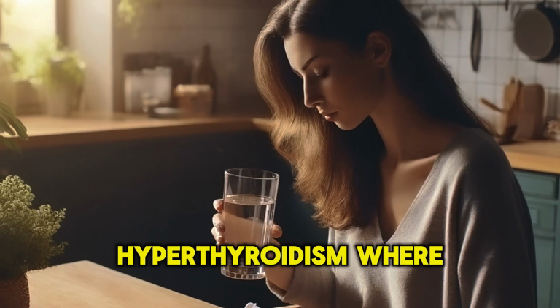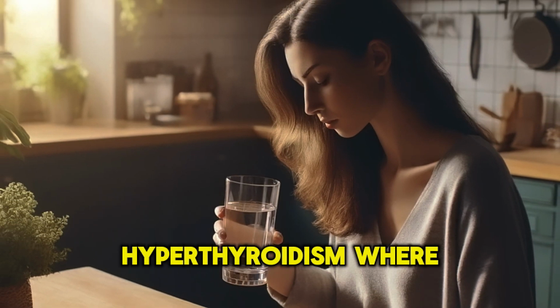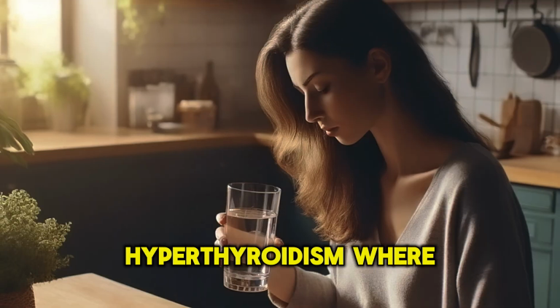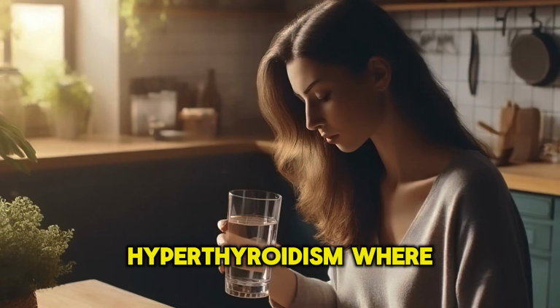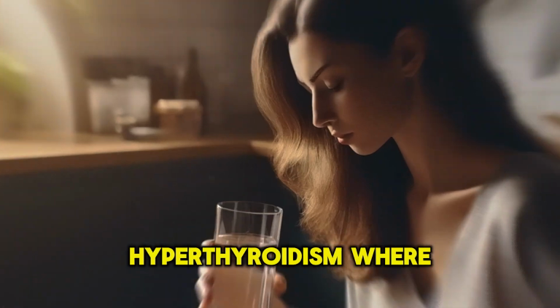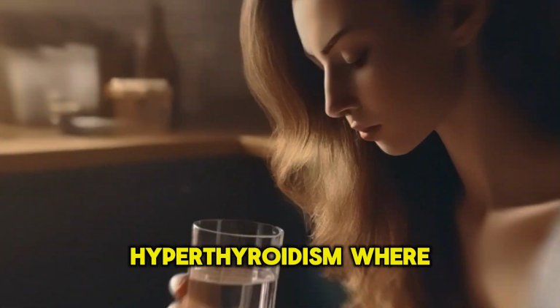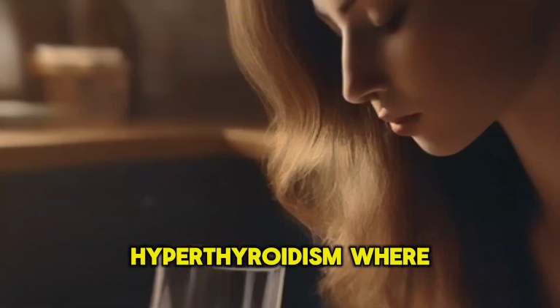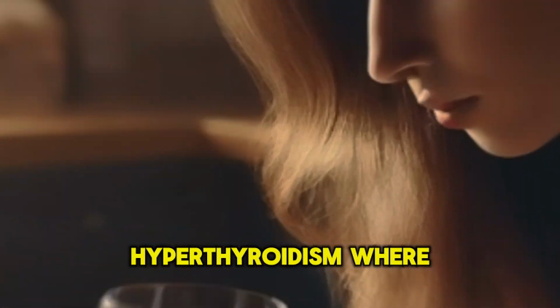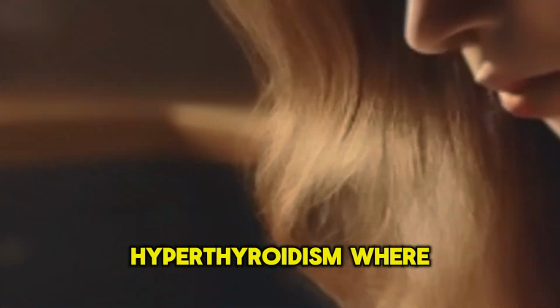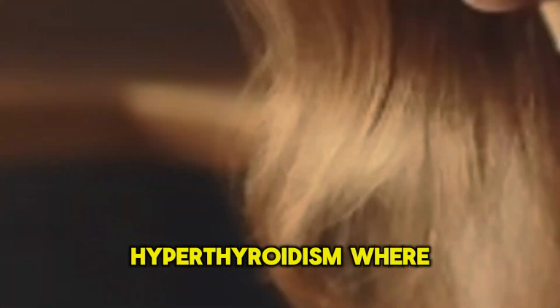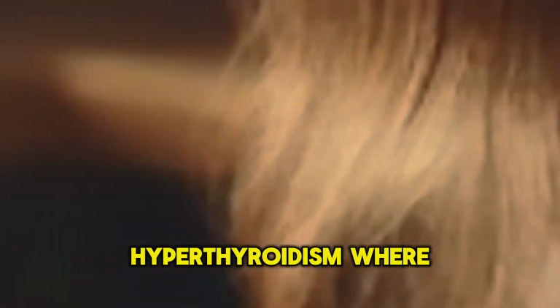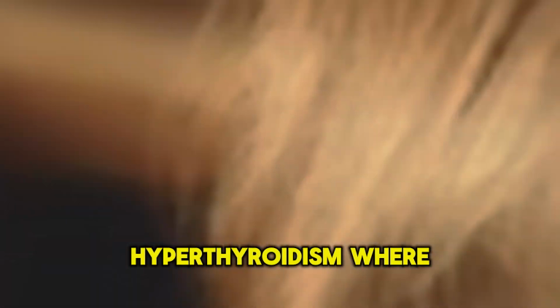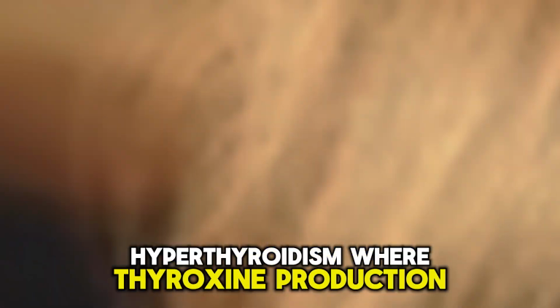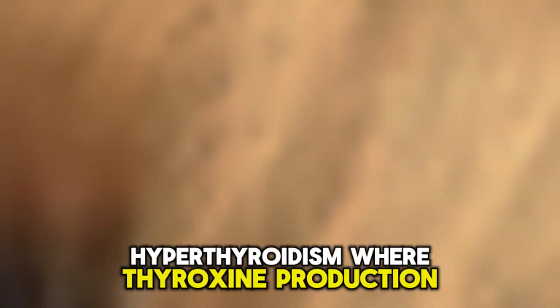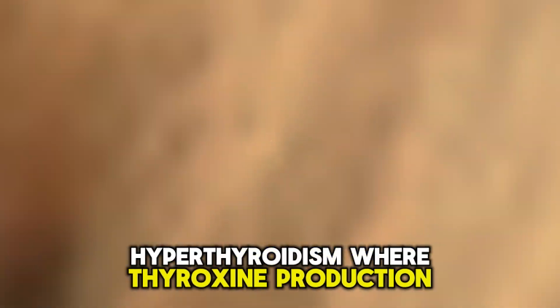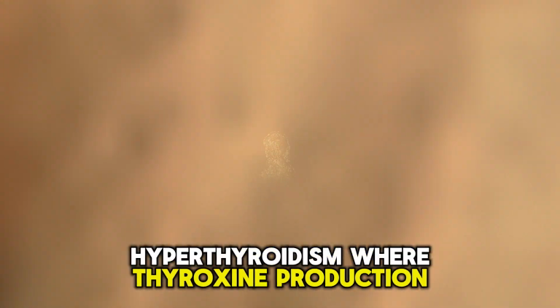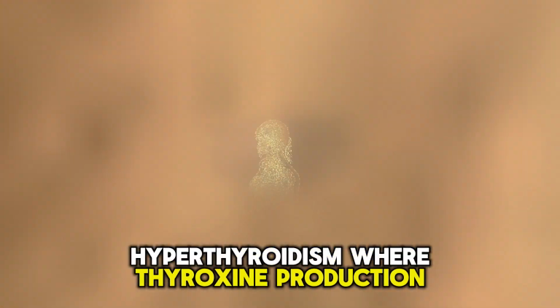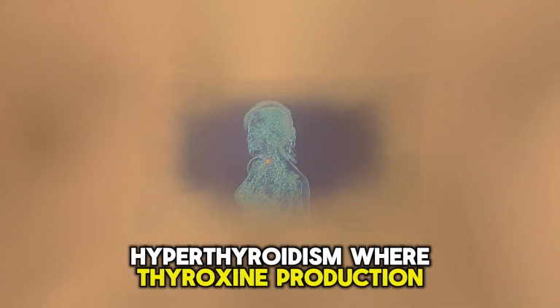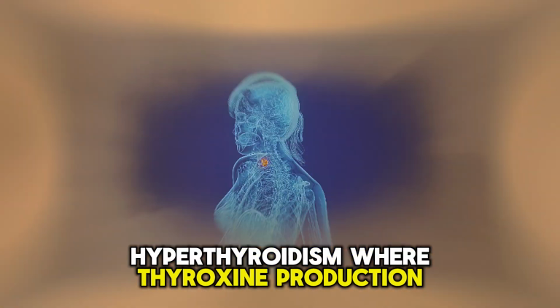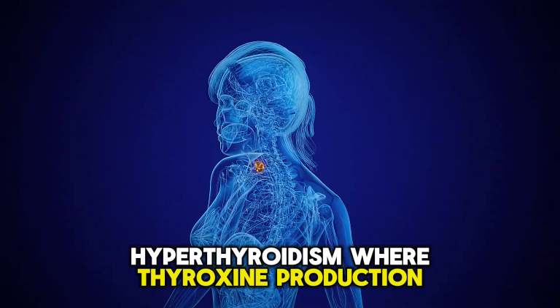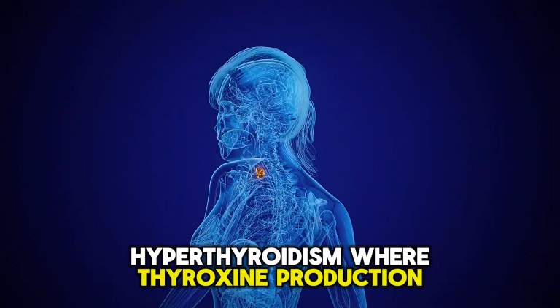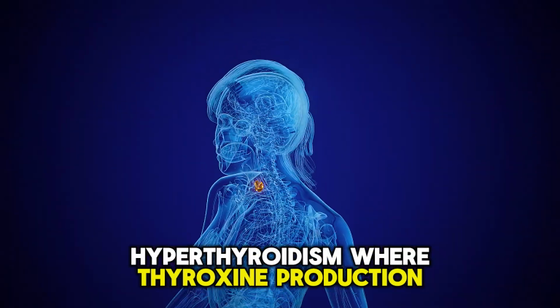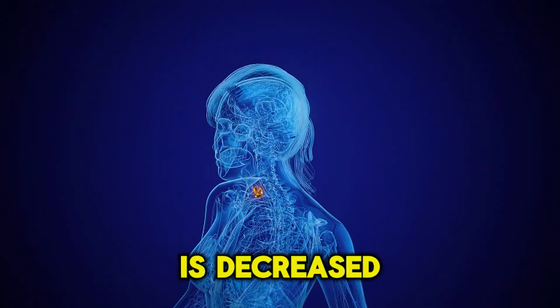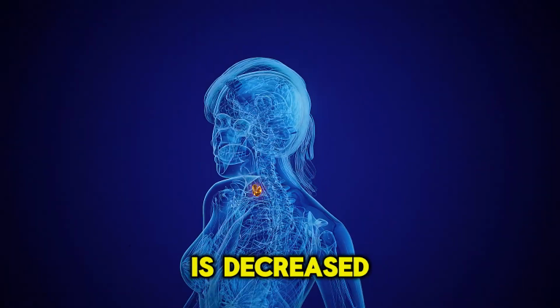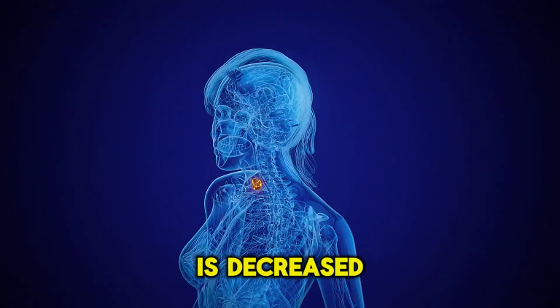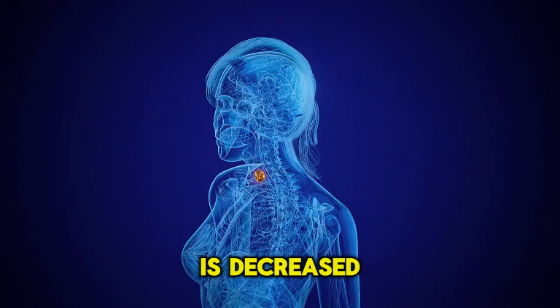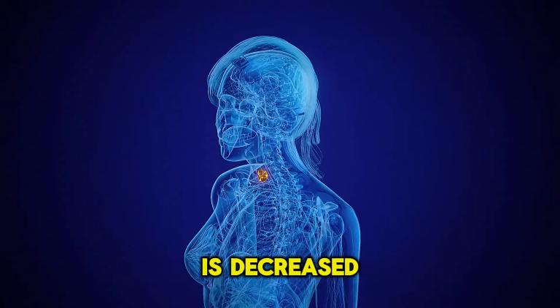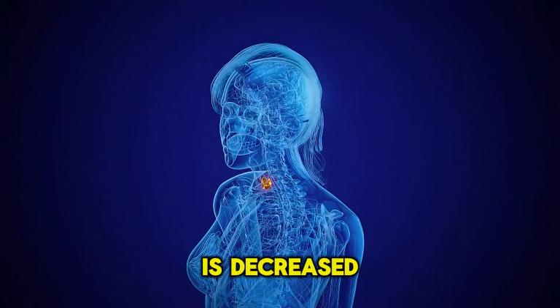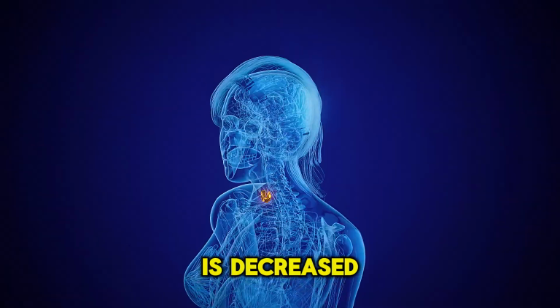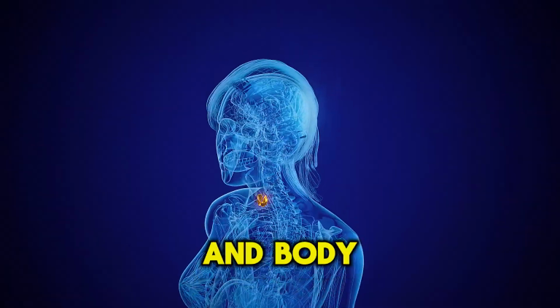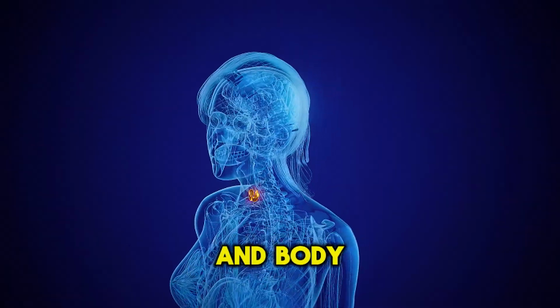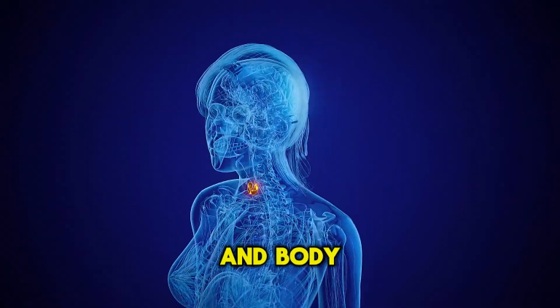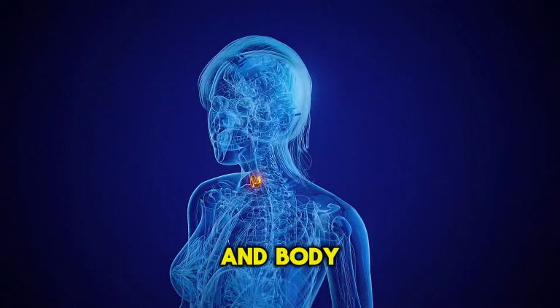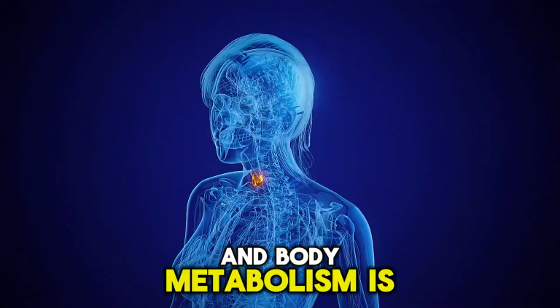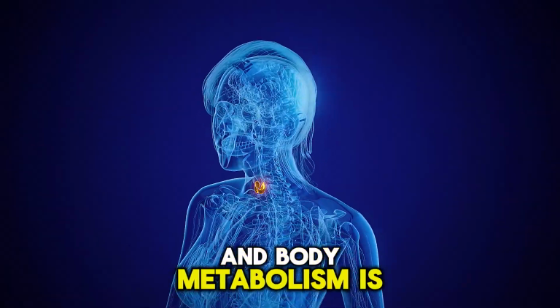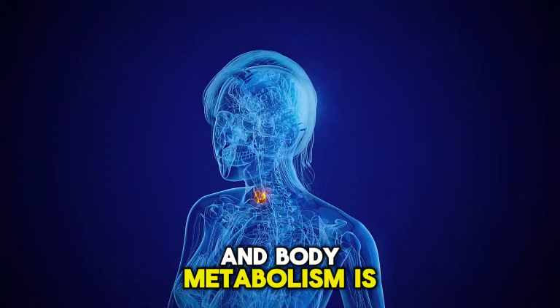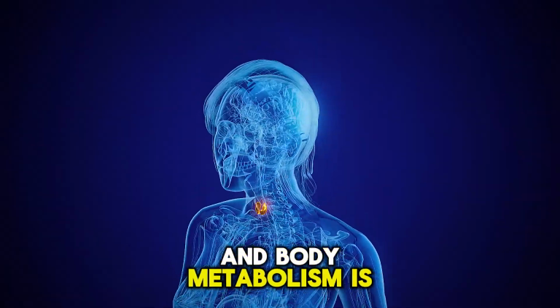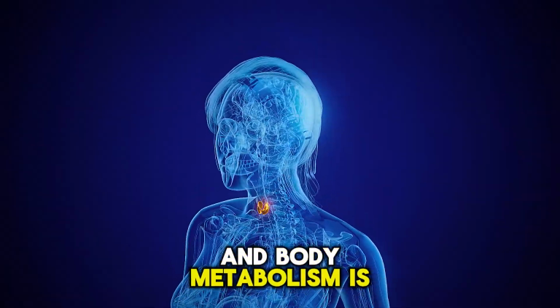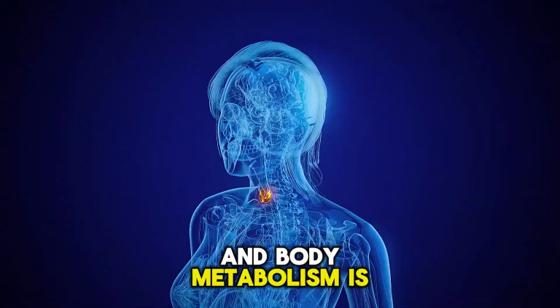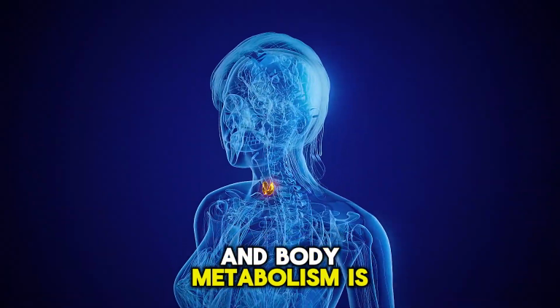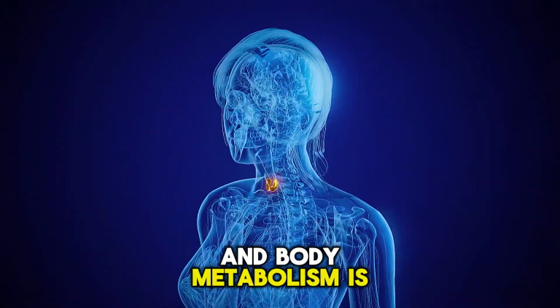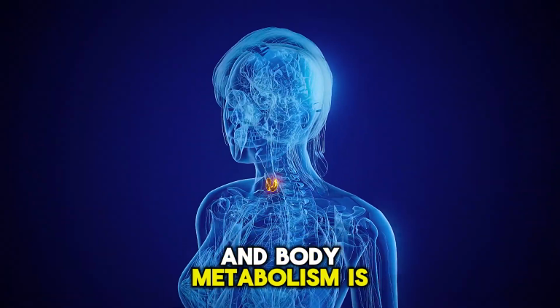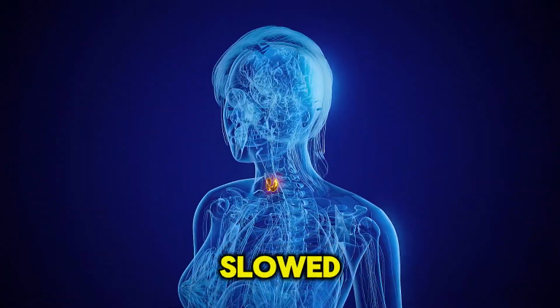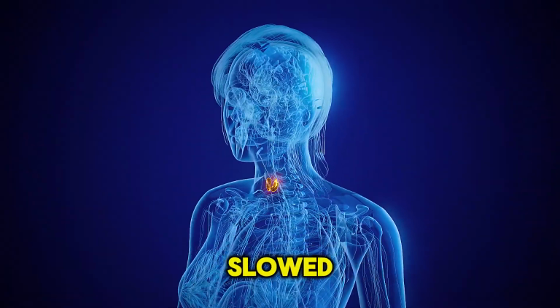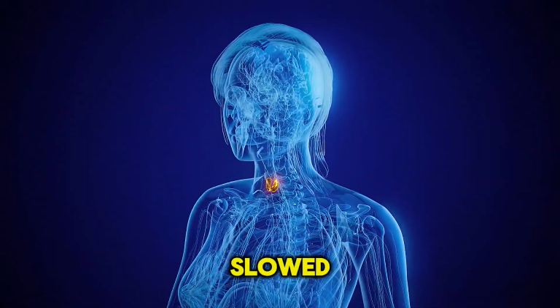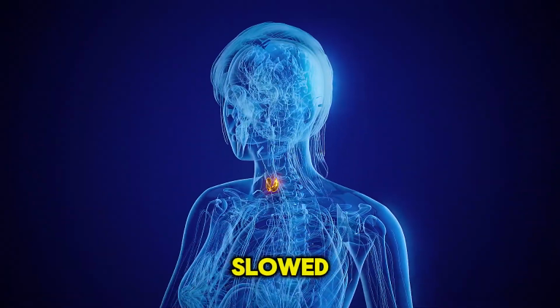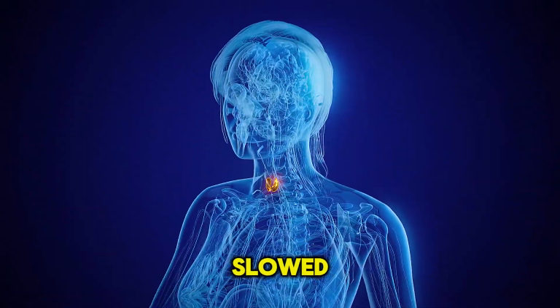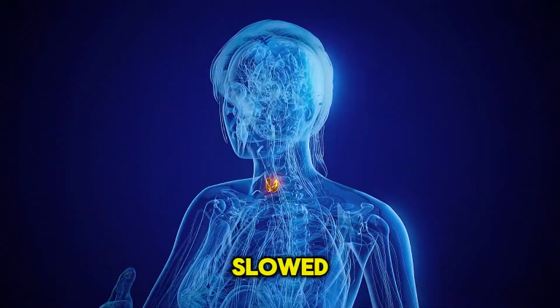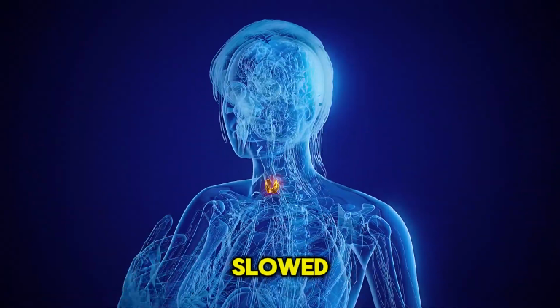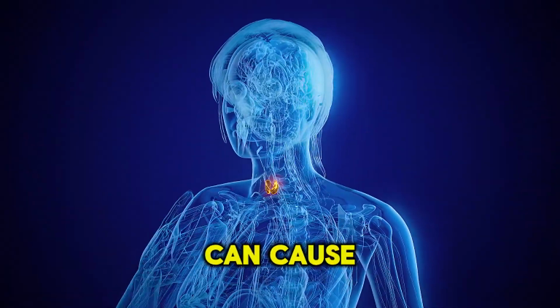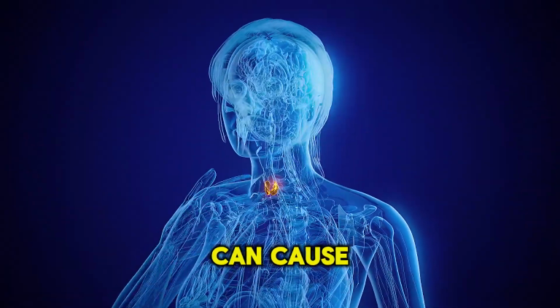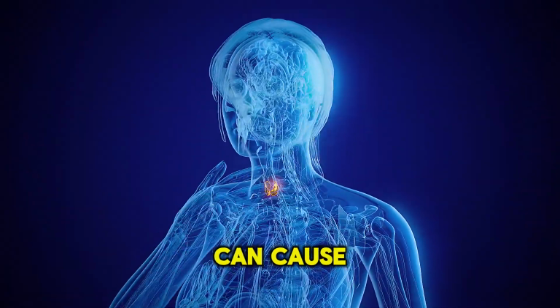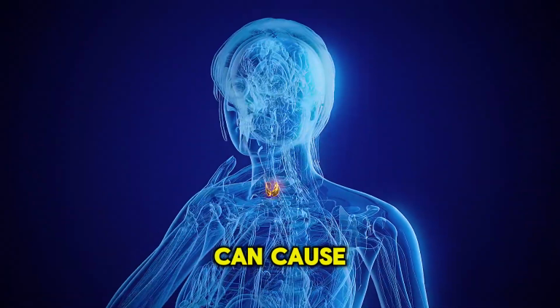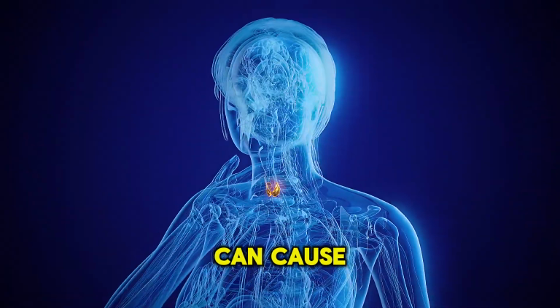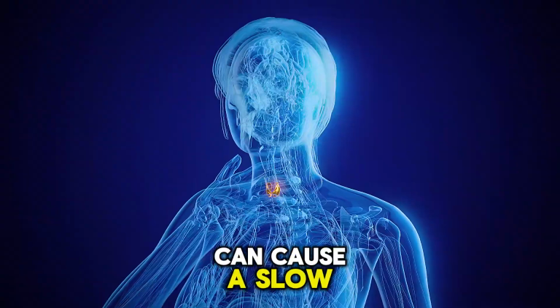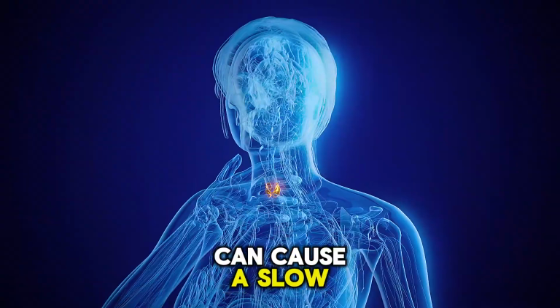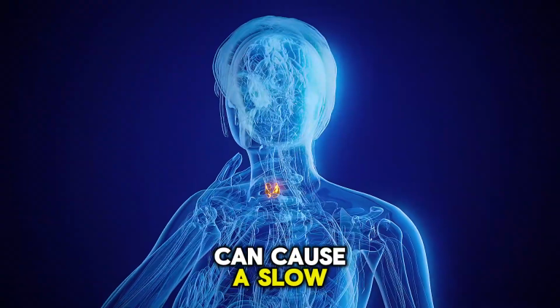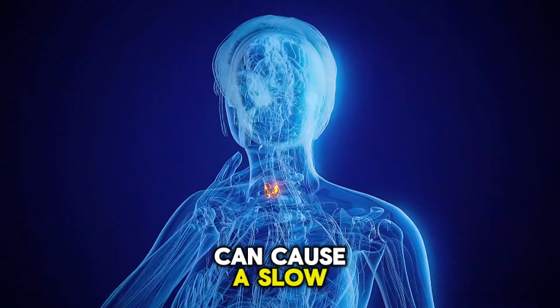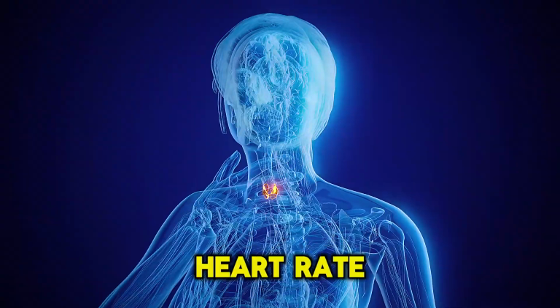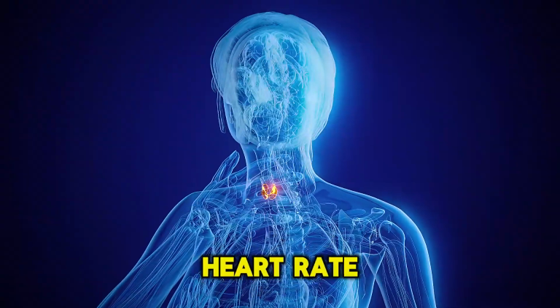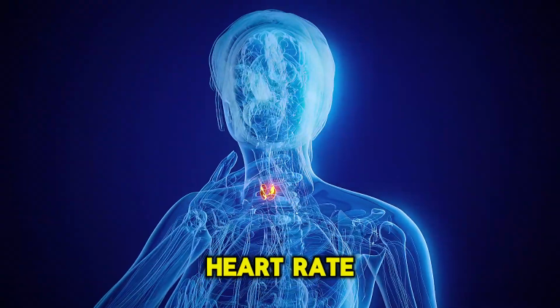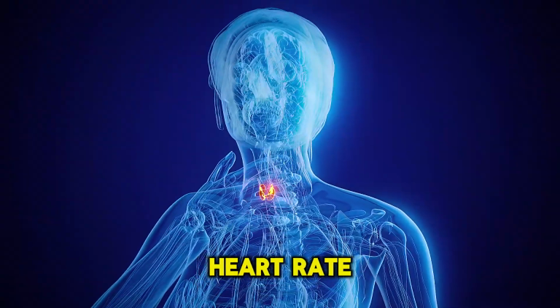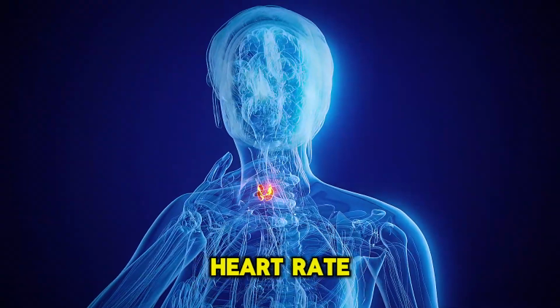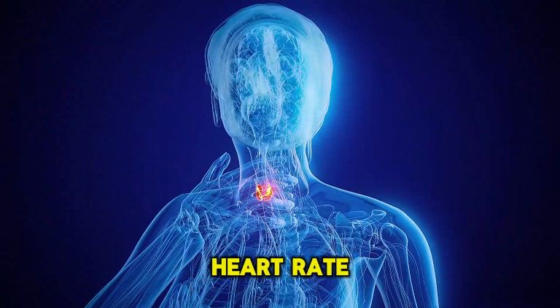Hypothyroidism, where thyroxine production is decreased and body metabolism is slowed, can cause a slow heart rate.